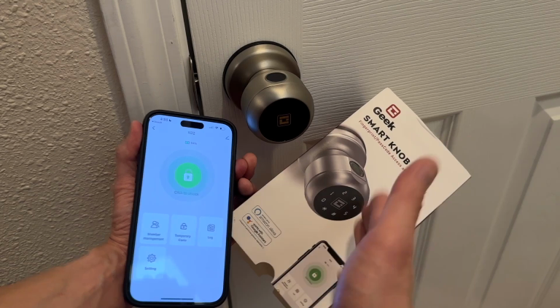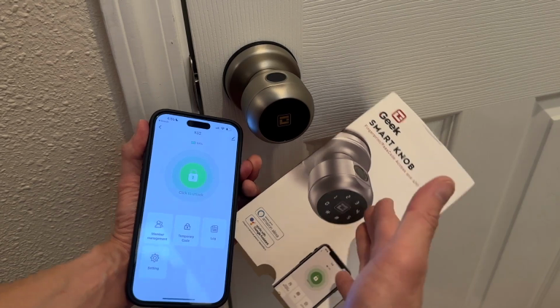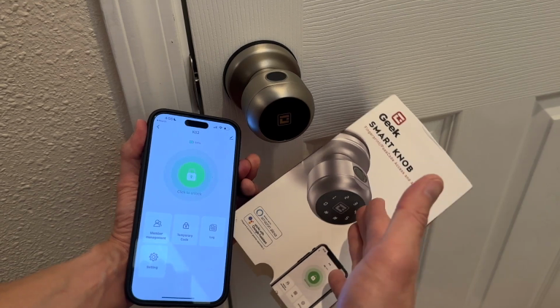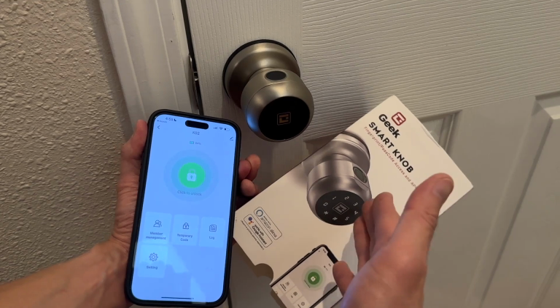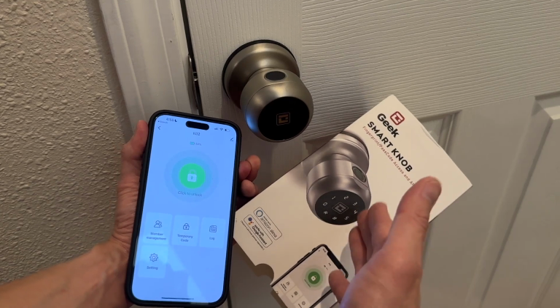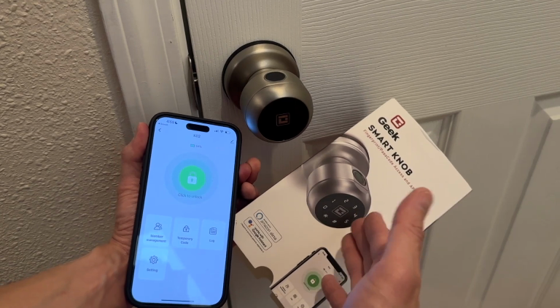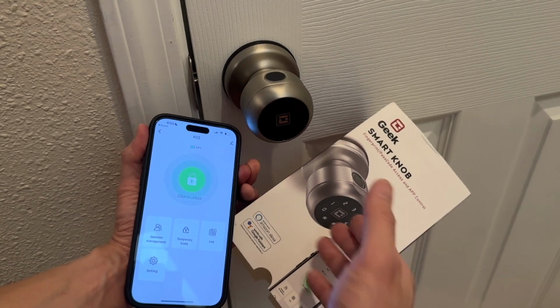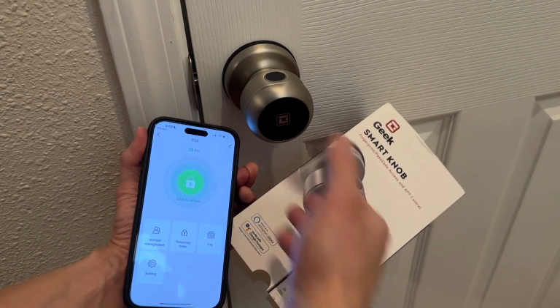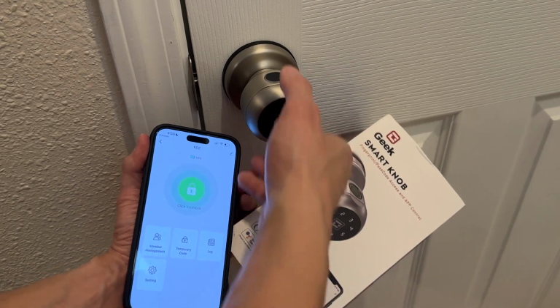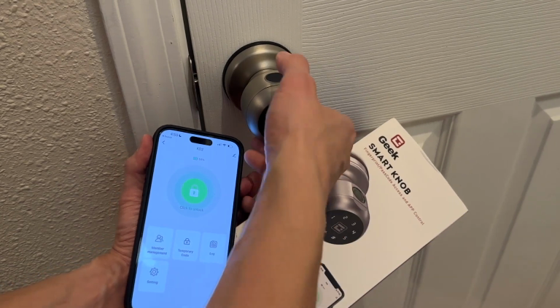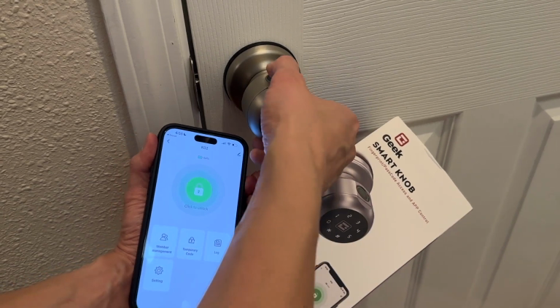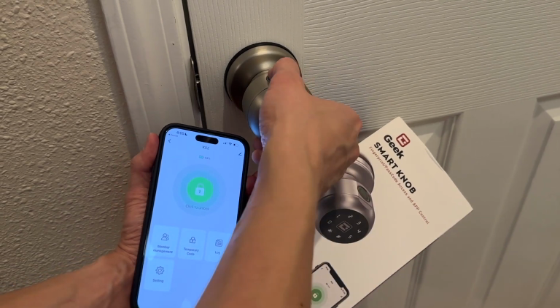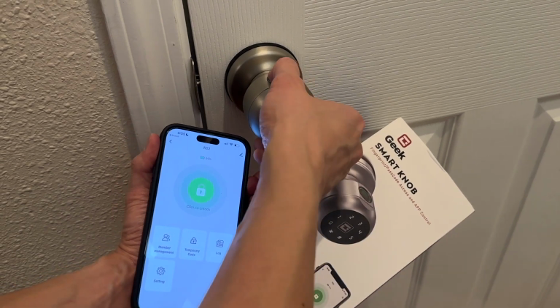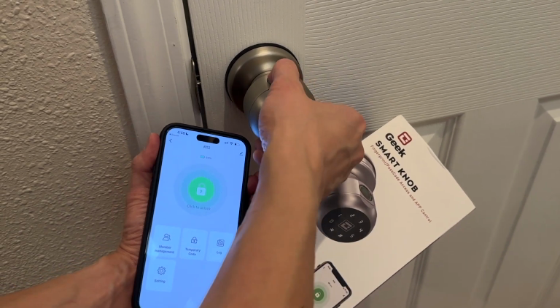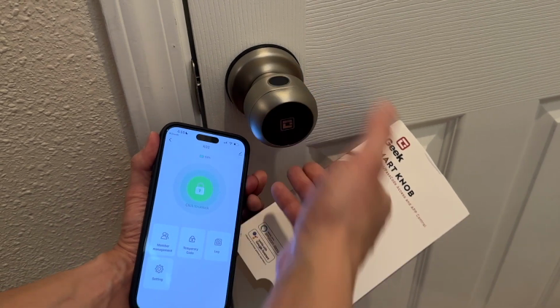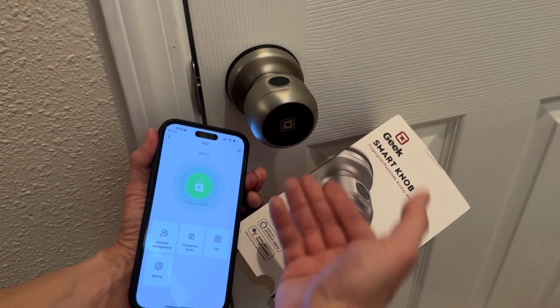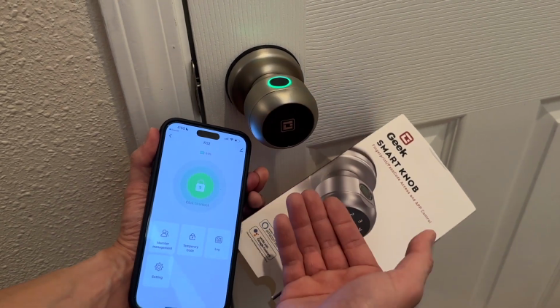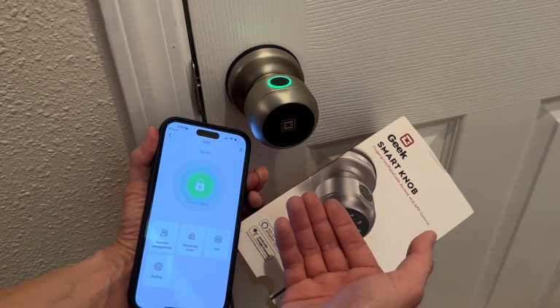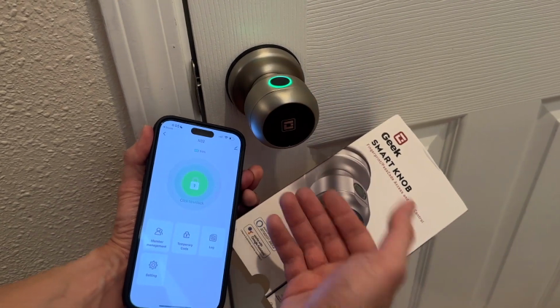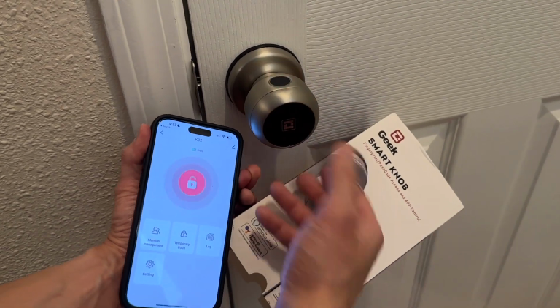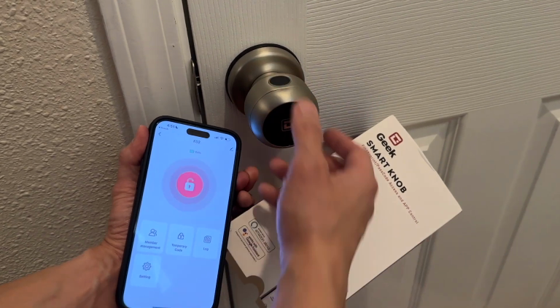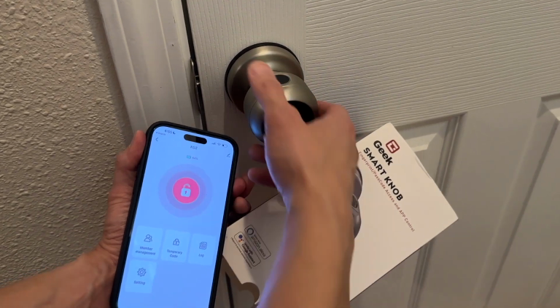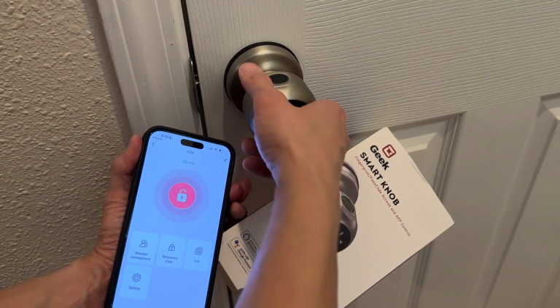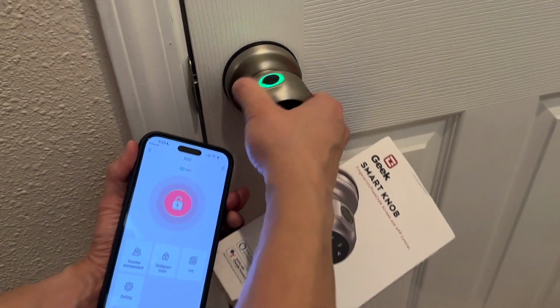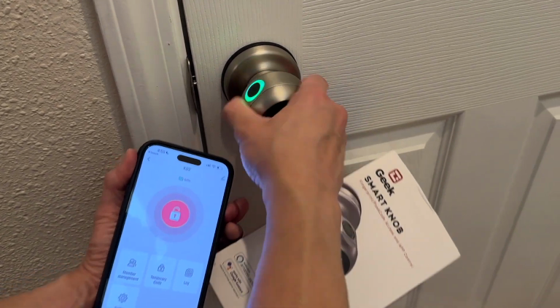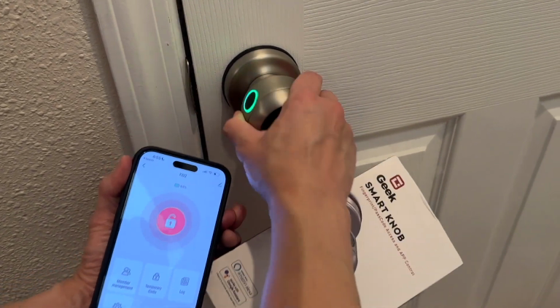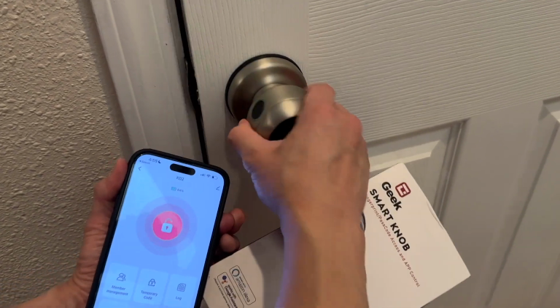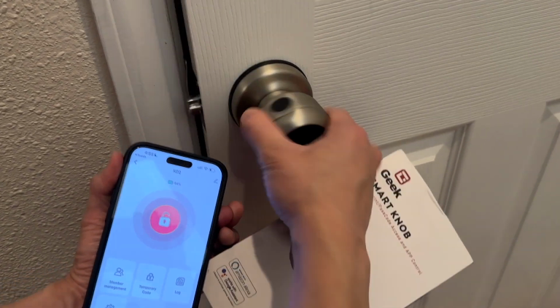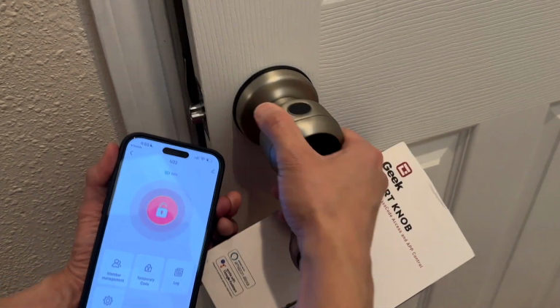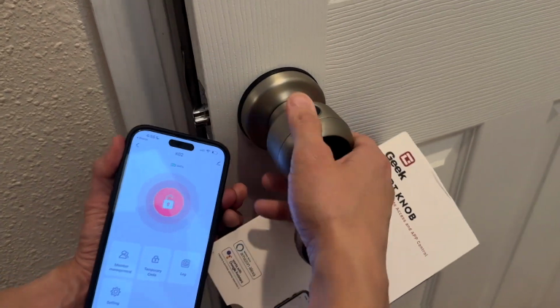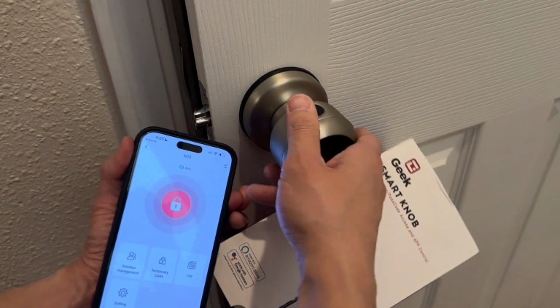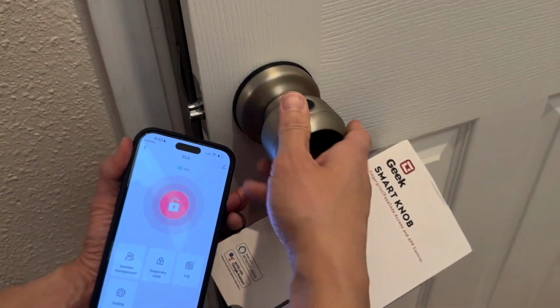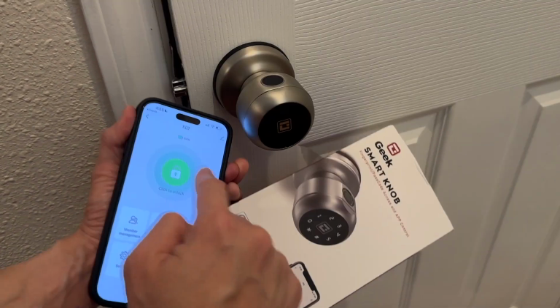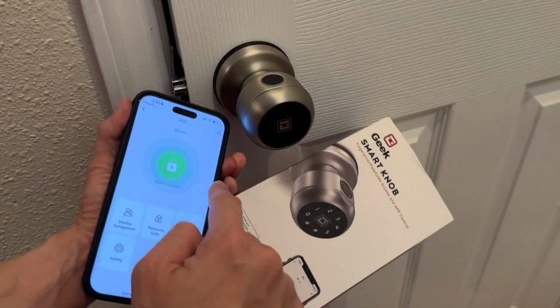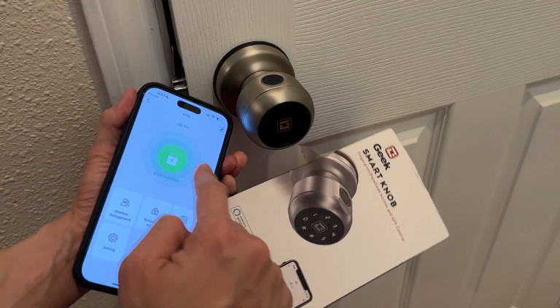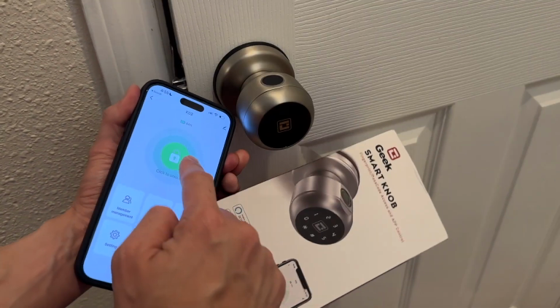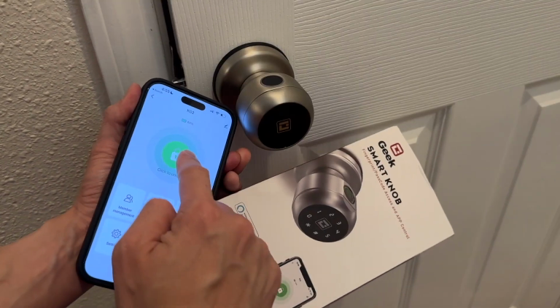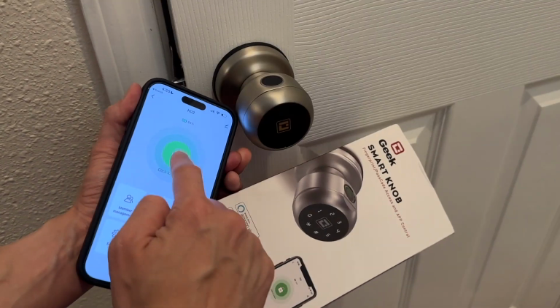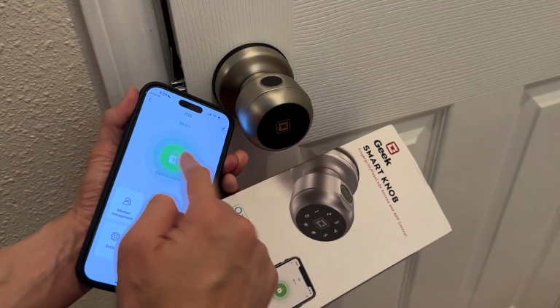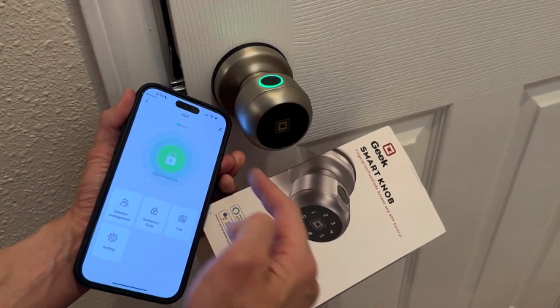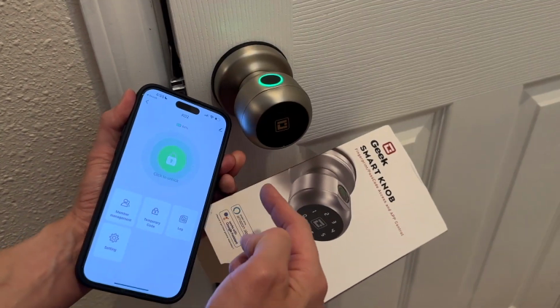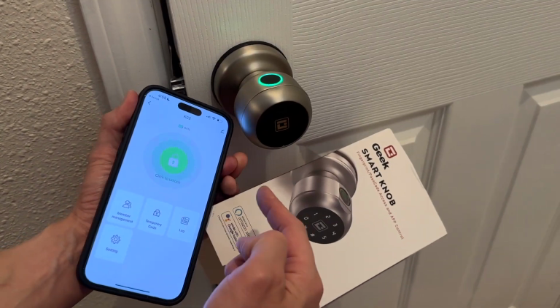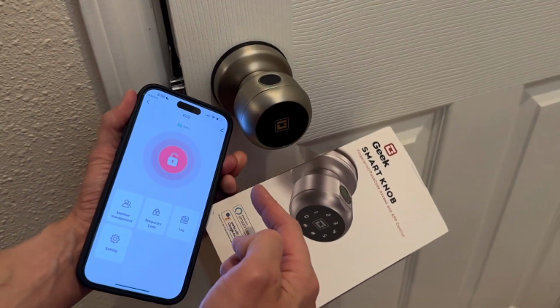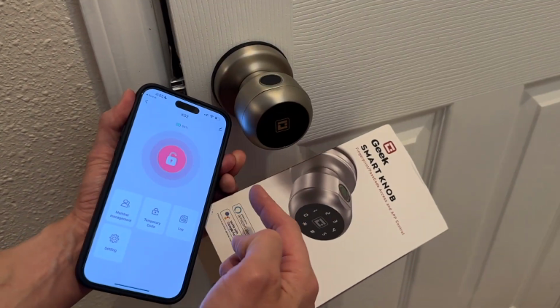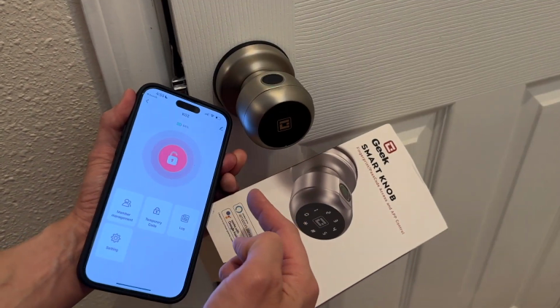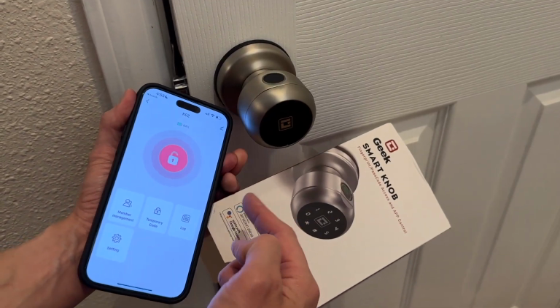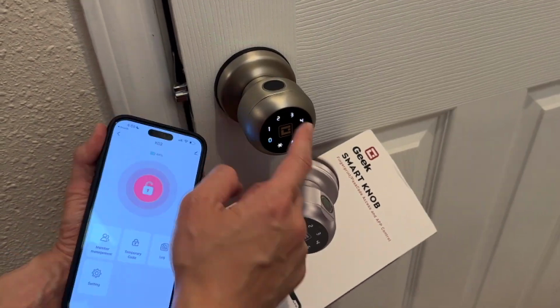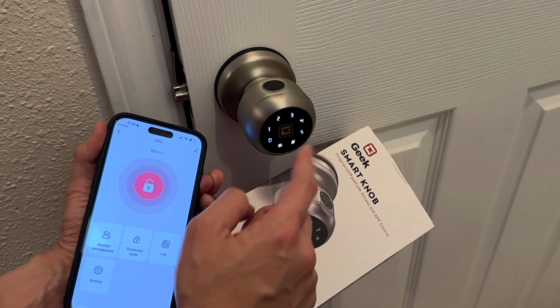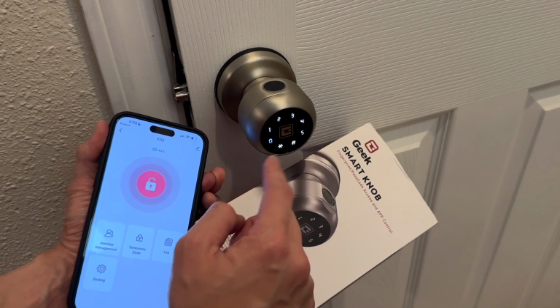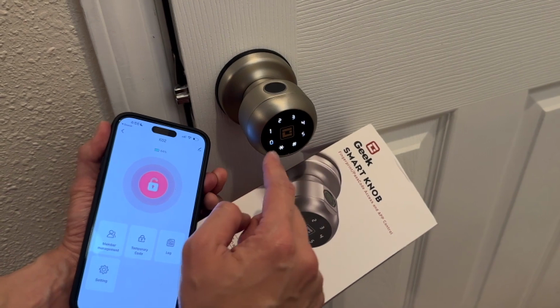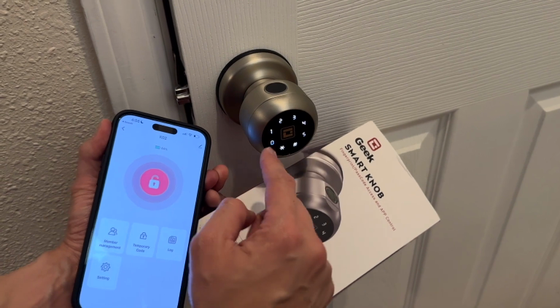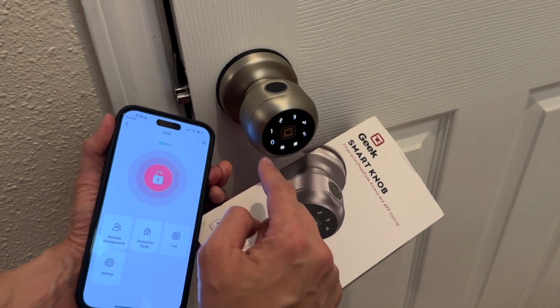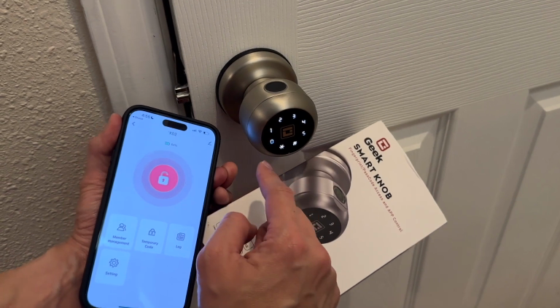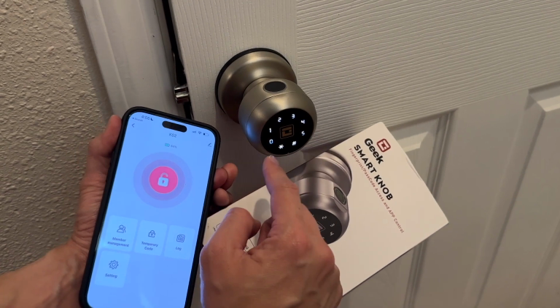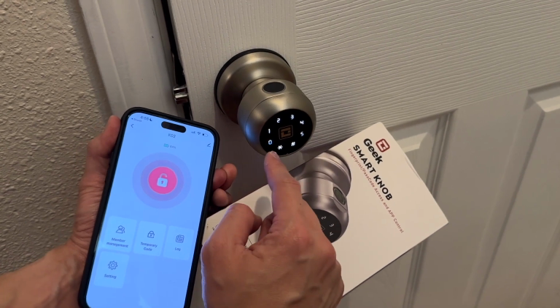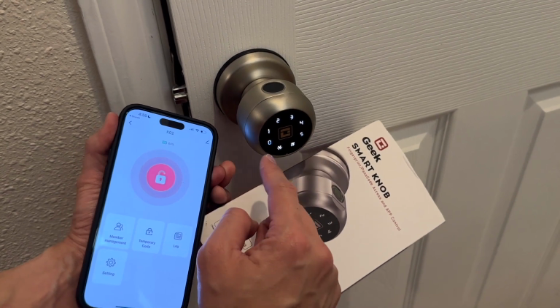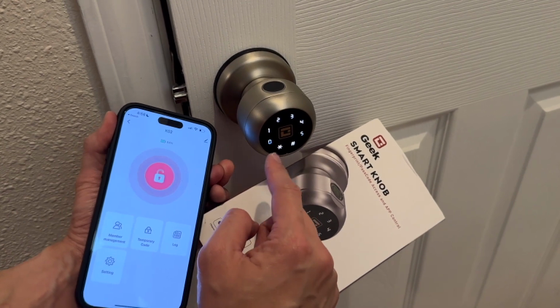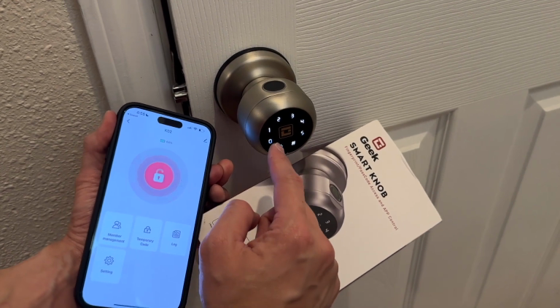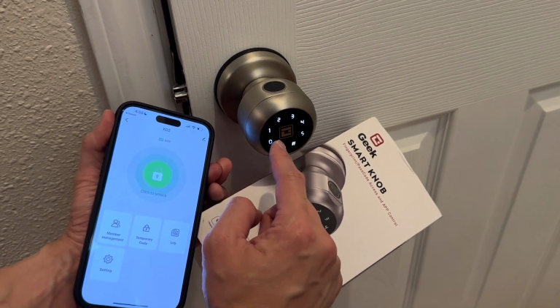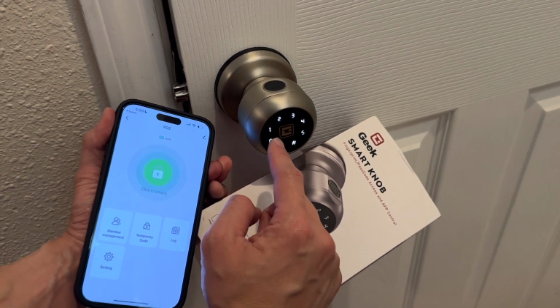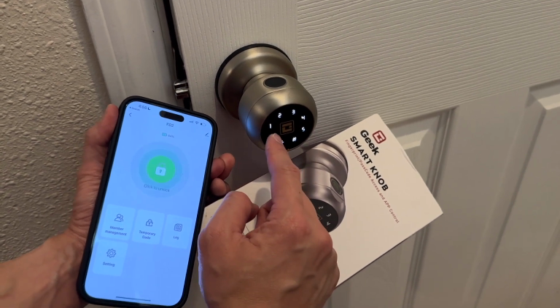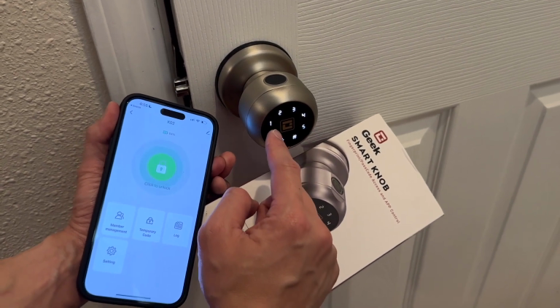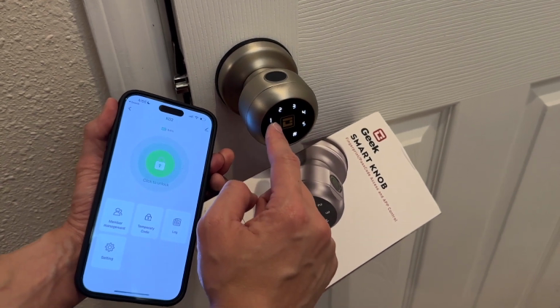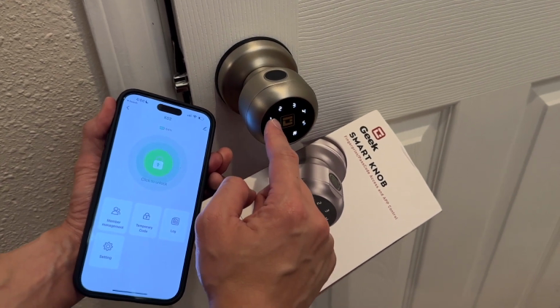This smart doorknob will unlock with just your fingerprint — super easy. You can also unlock with the app right here, or you can unlock with your keypad right here.